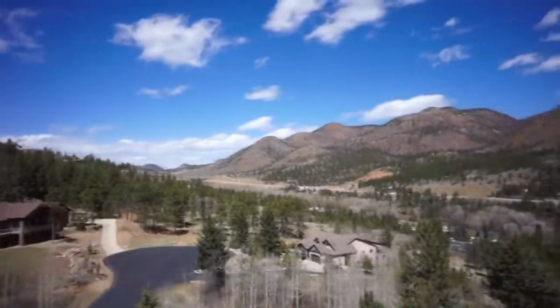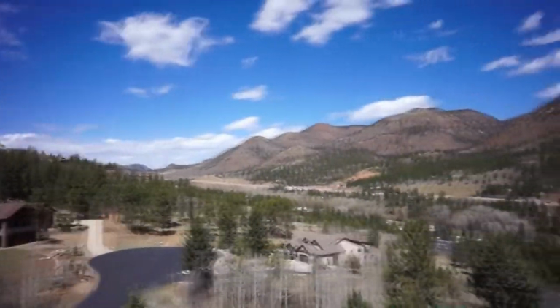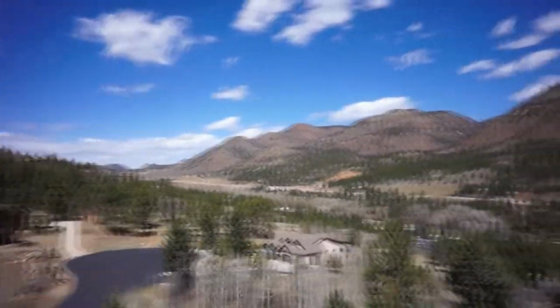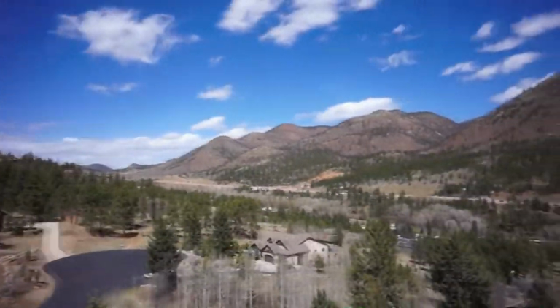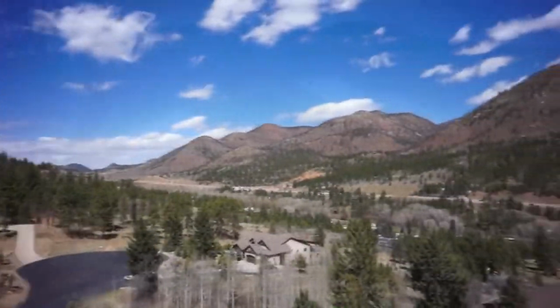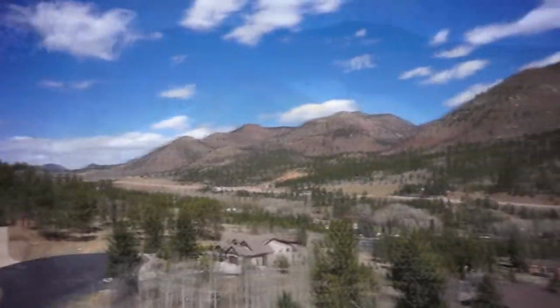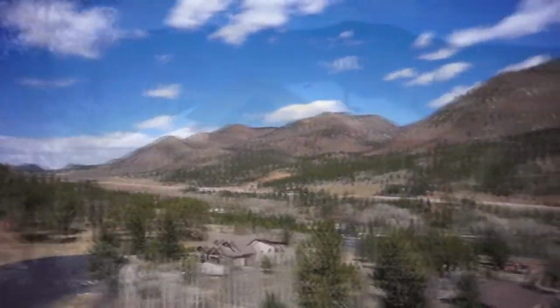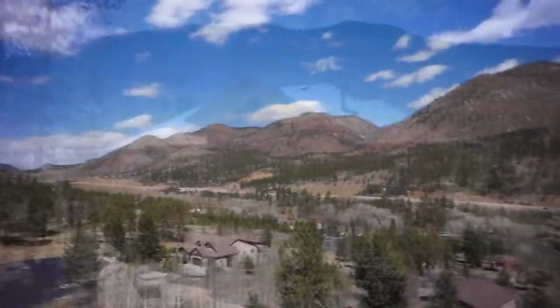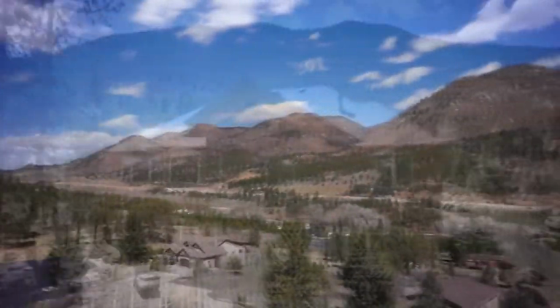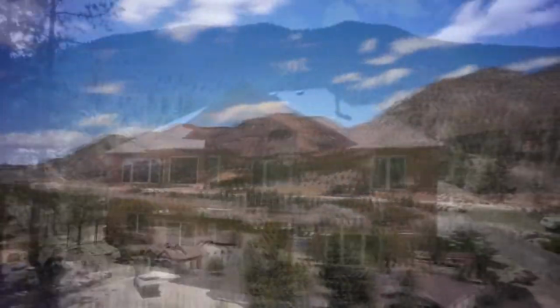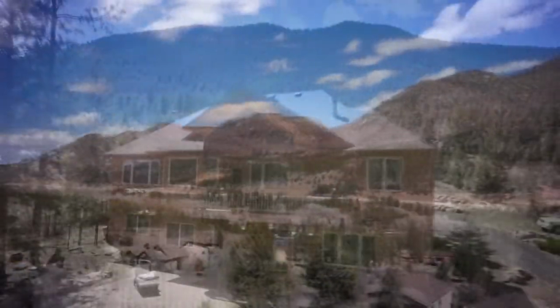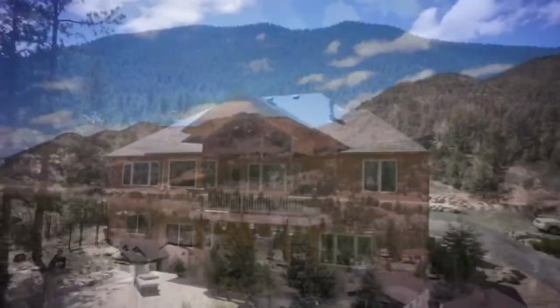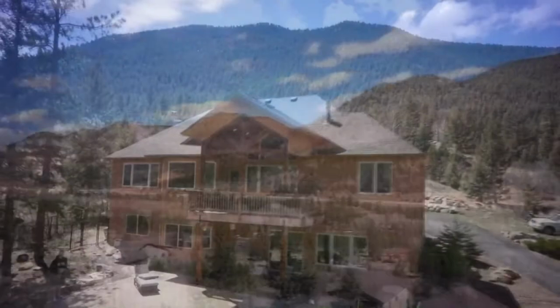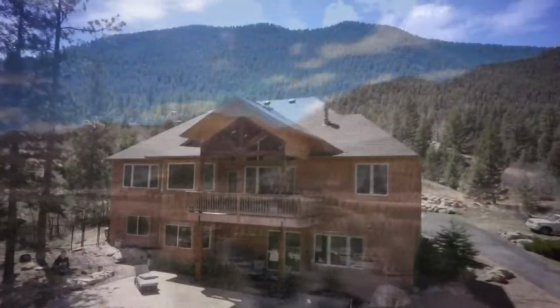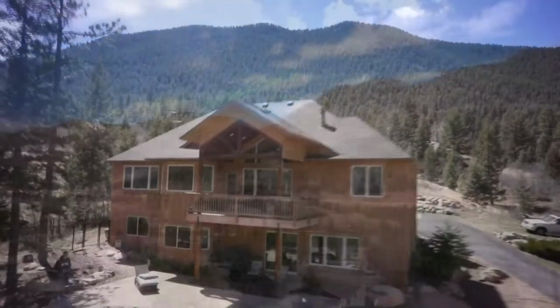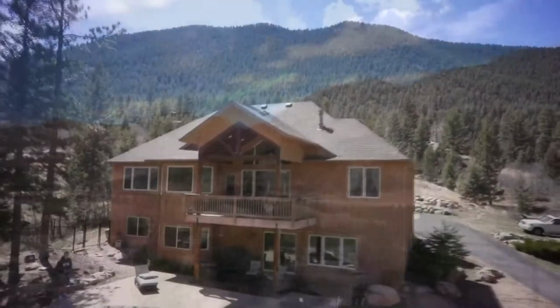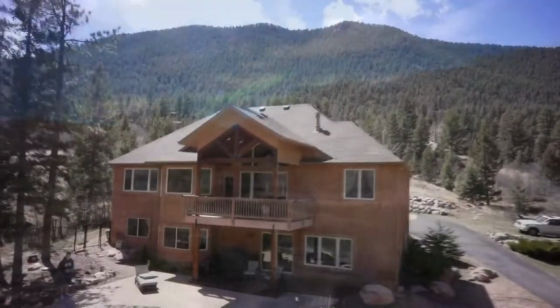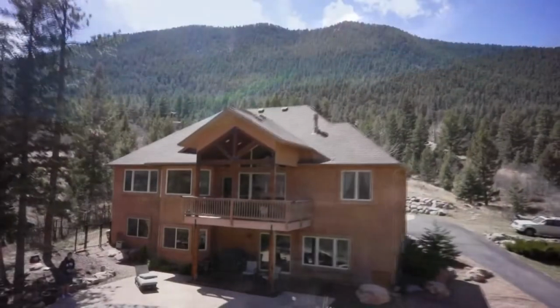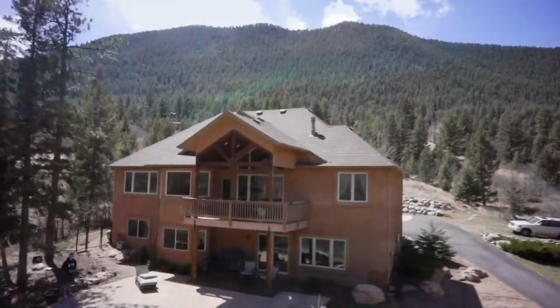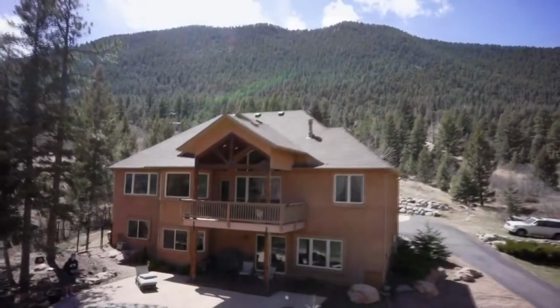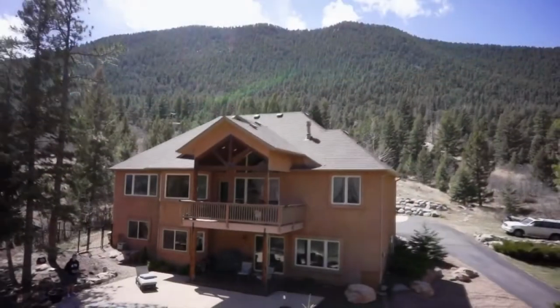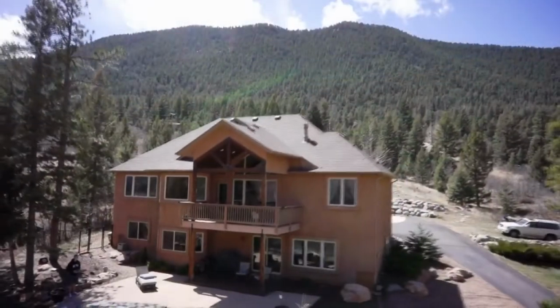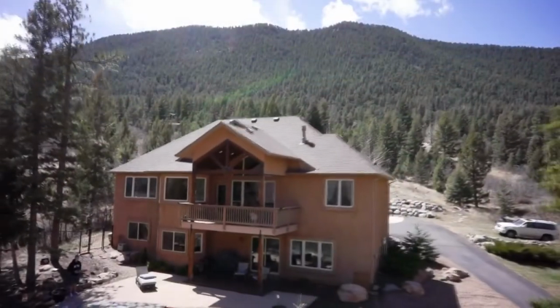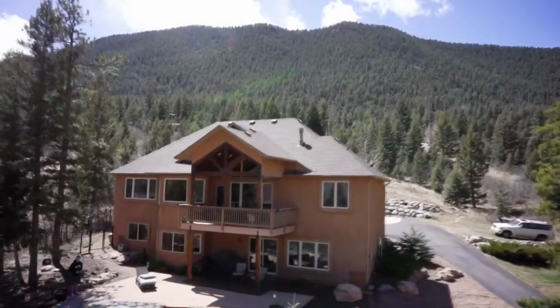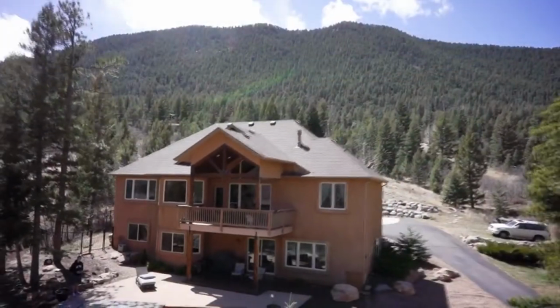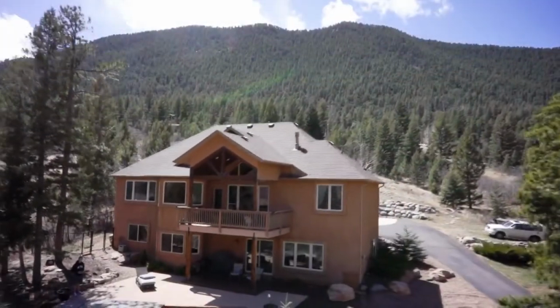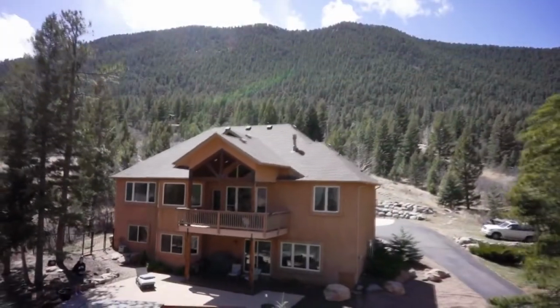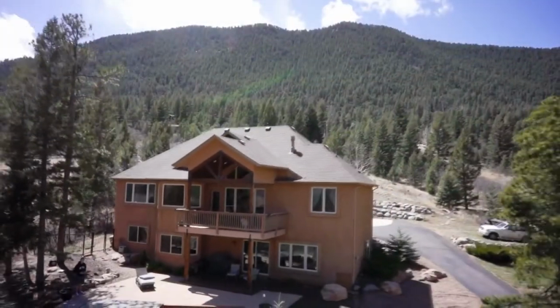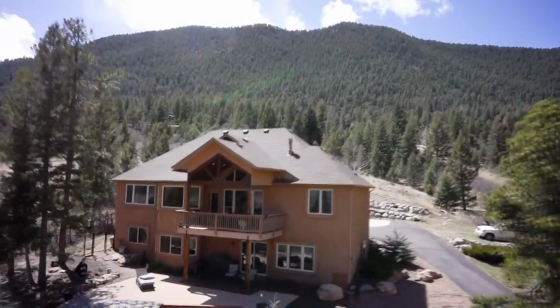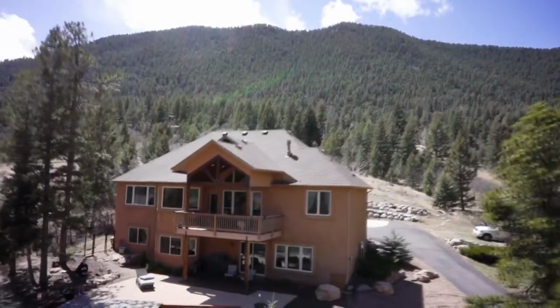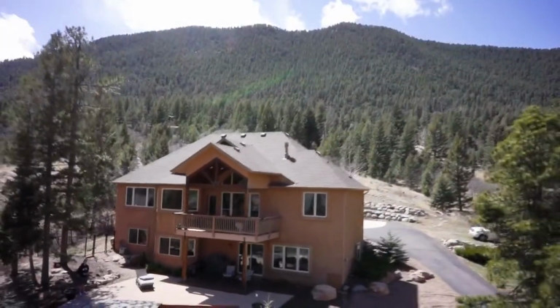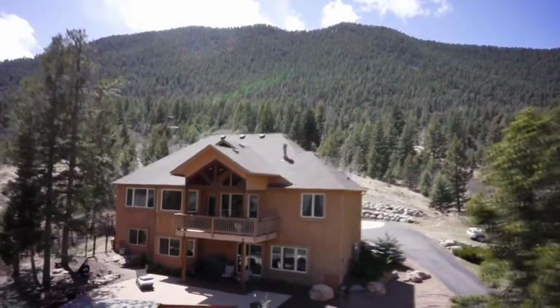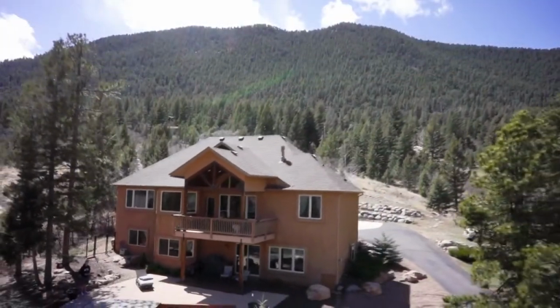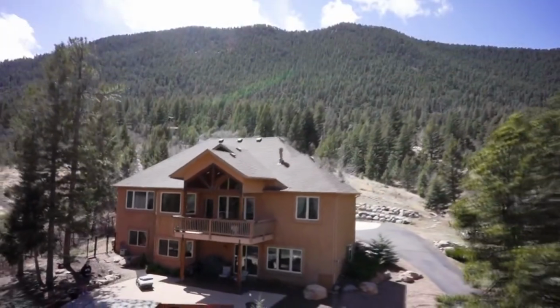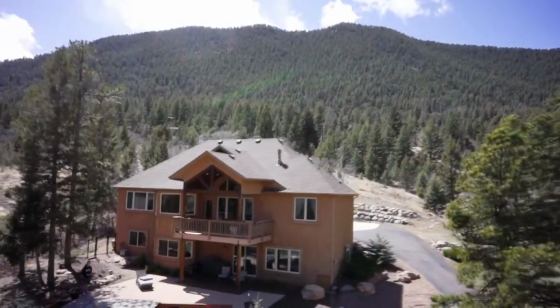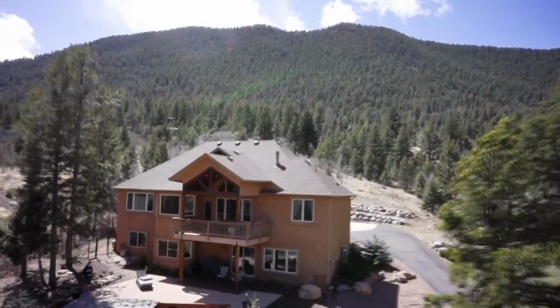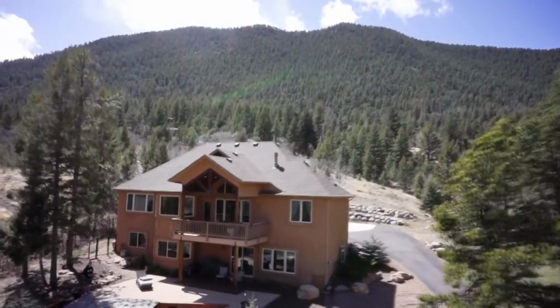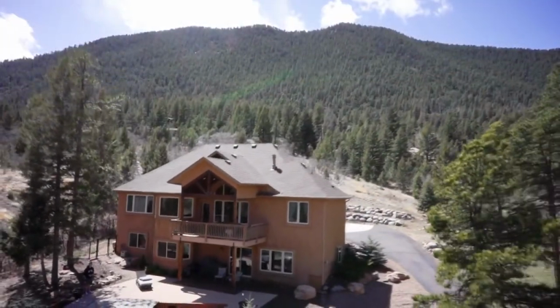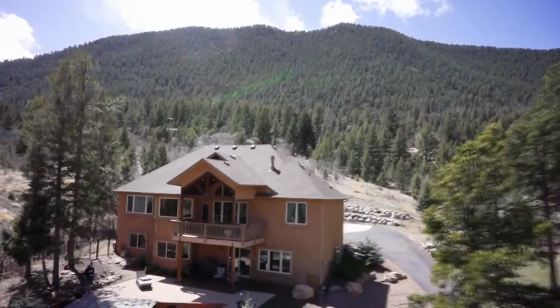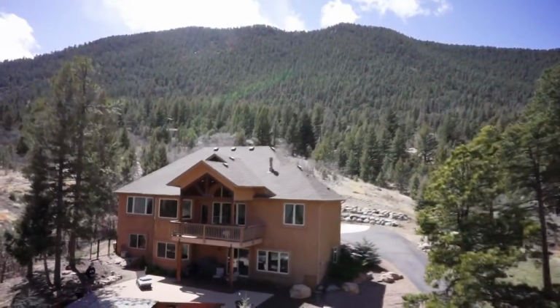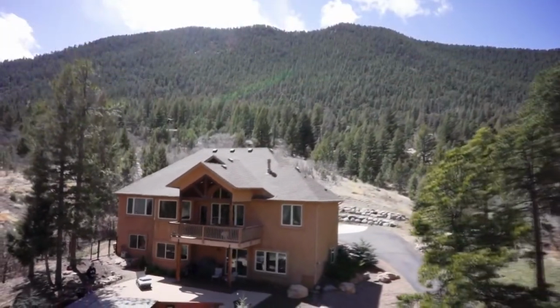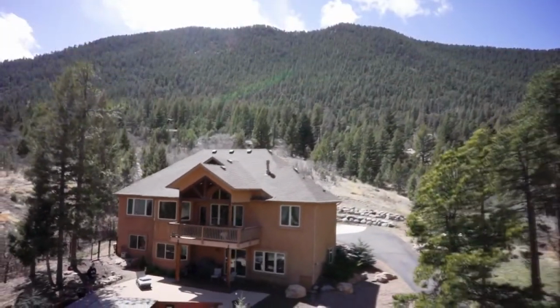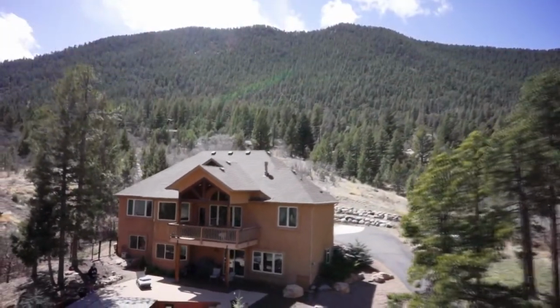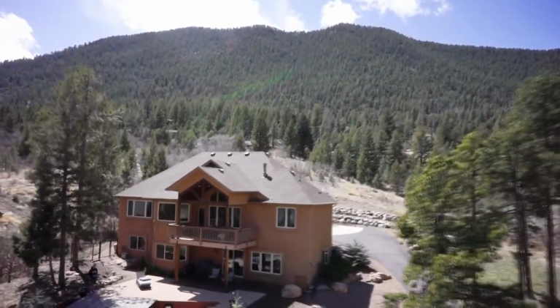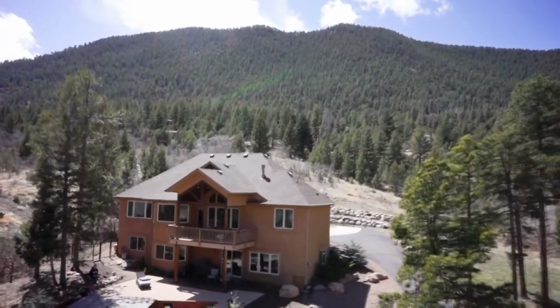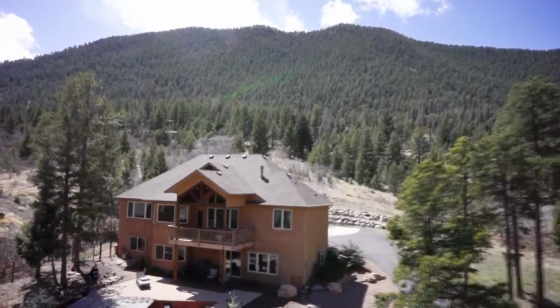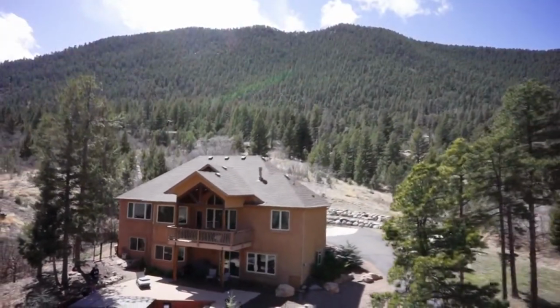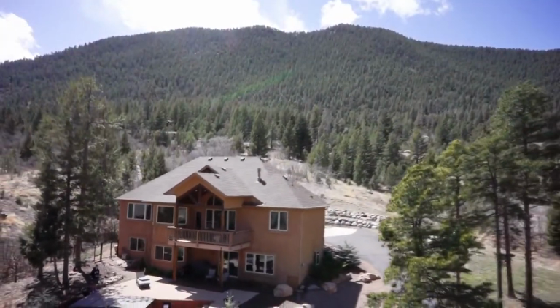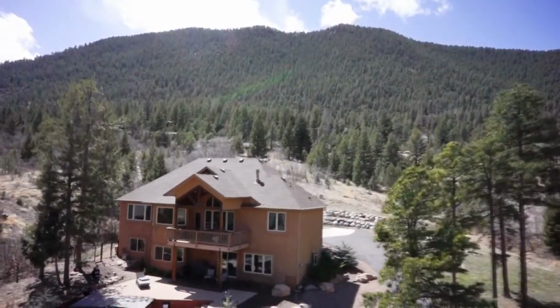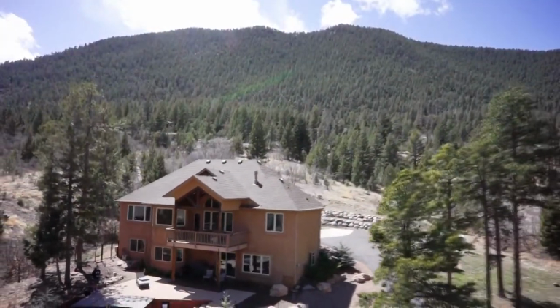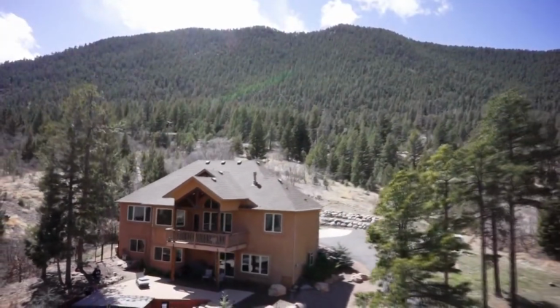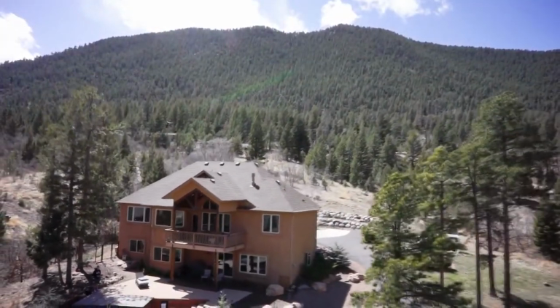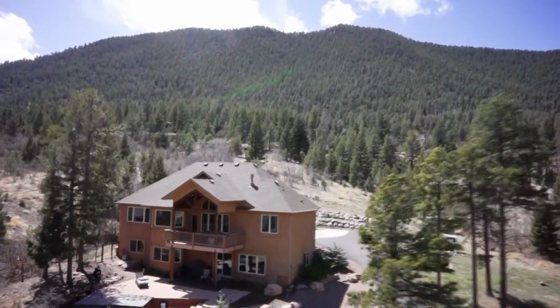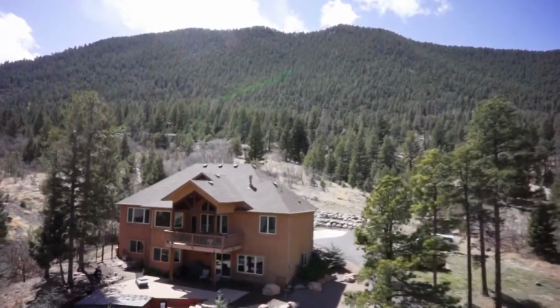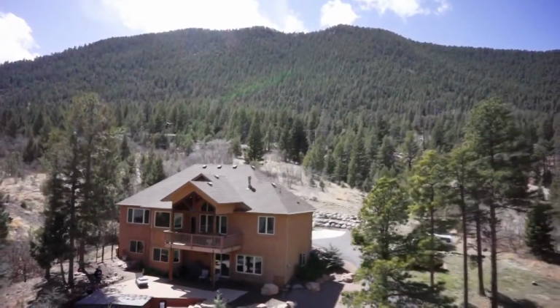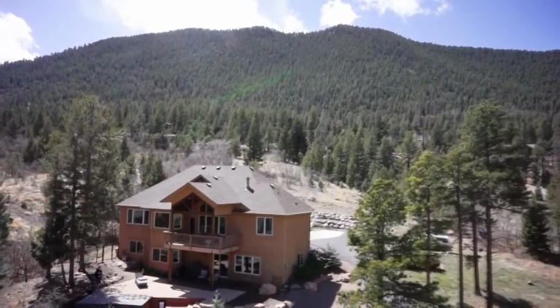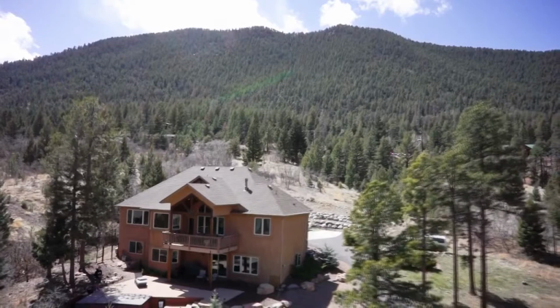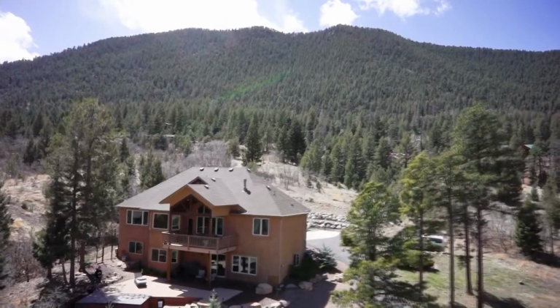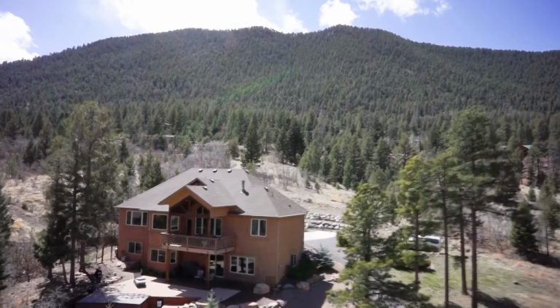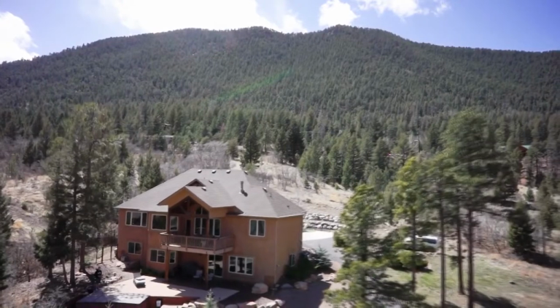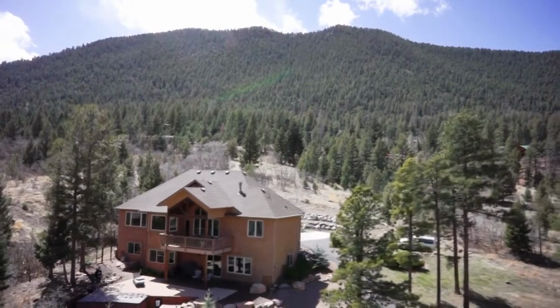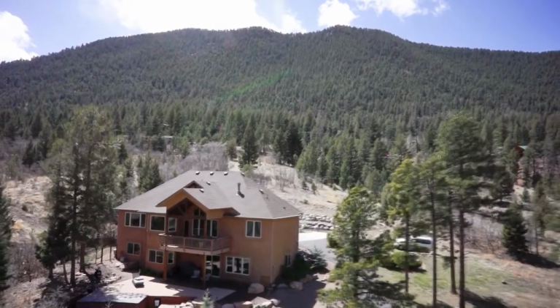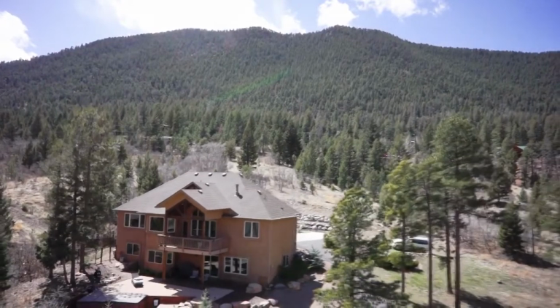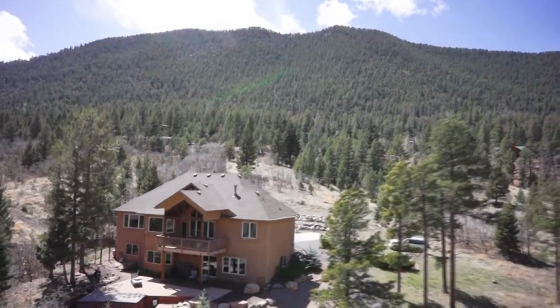With a large wooded lot and second-to-none mountain views, this home is what Colorado is all about.